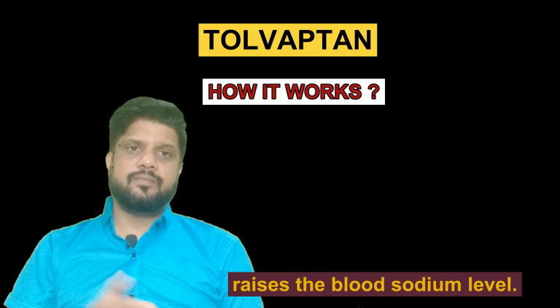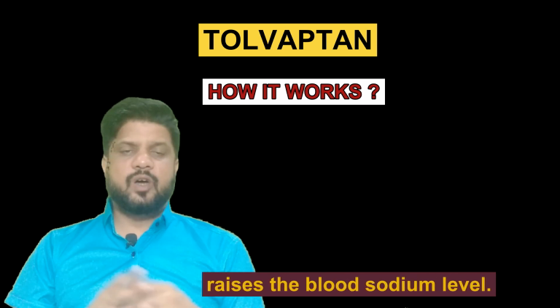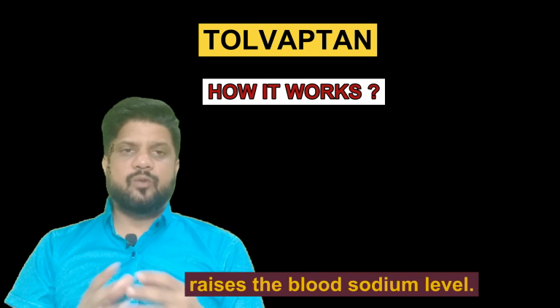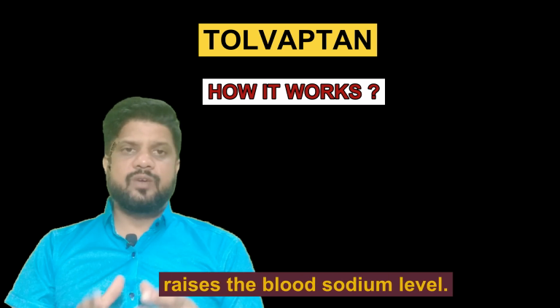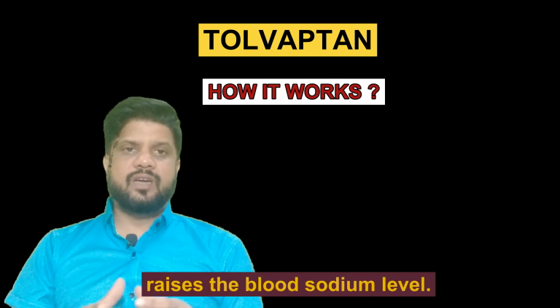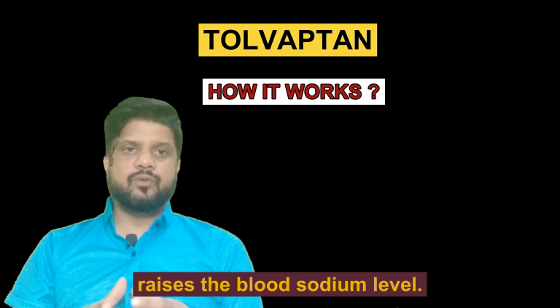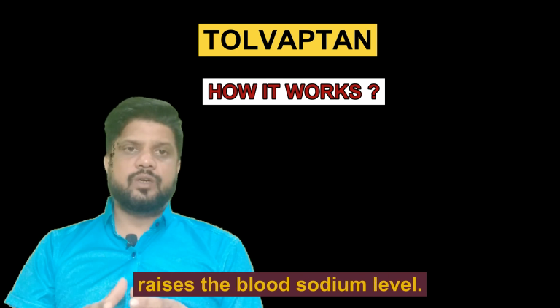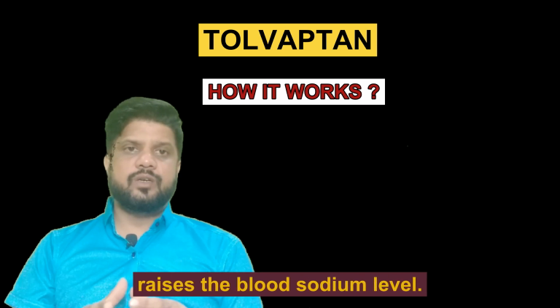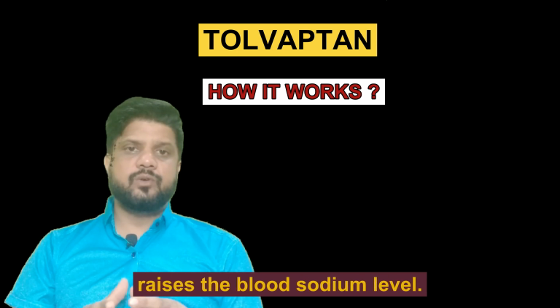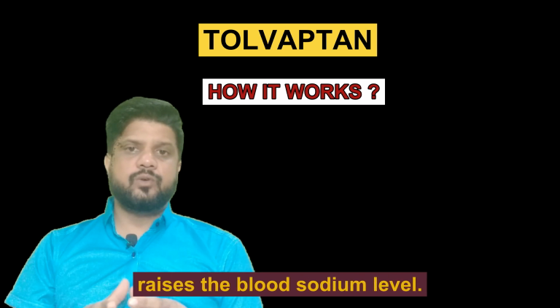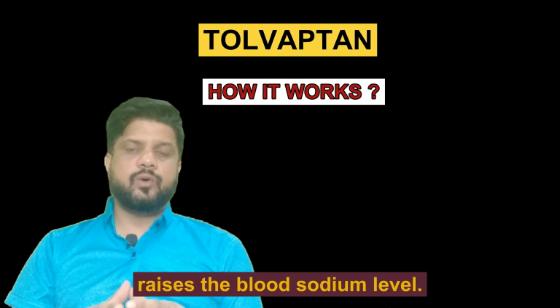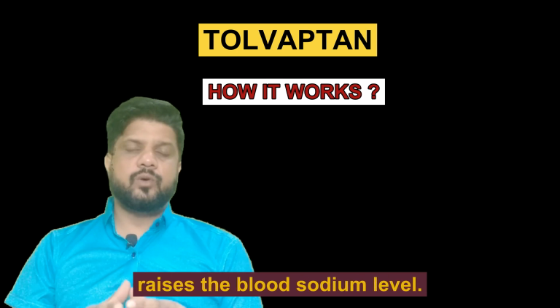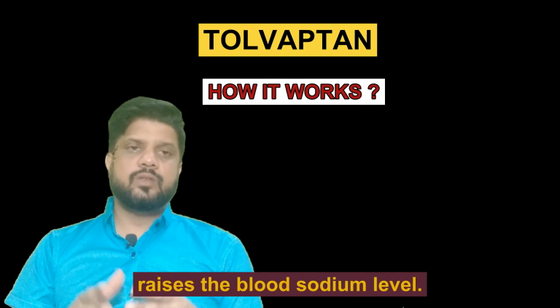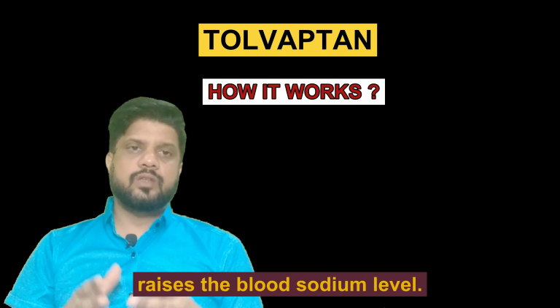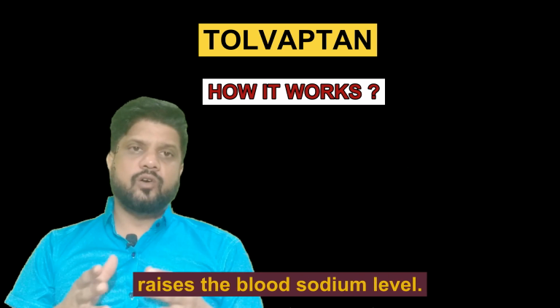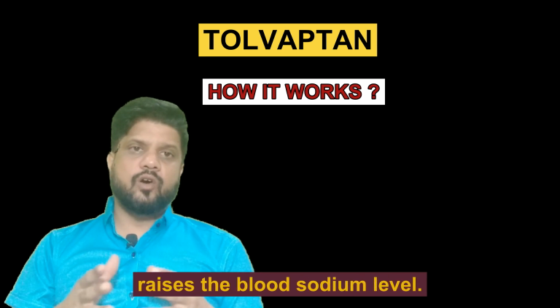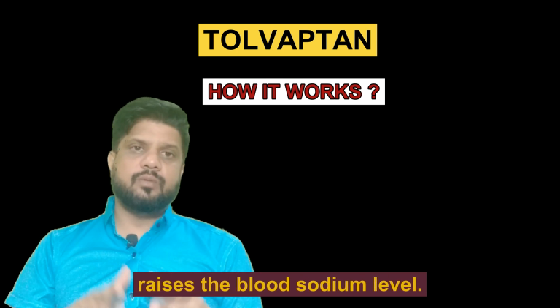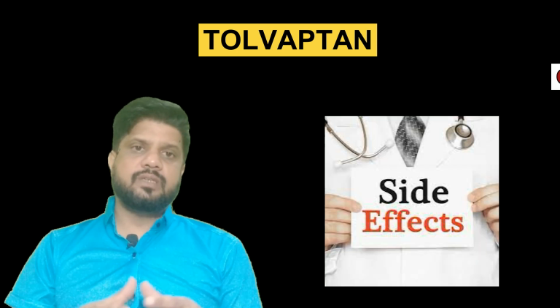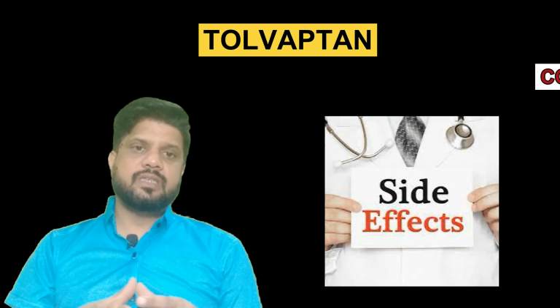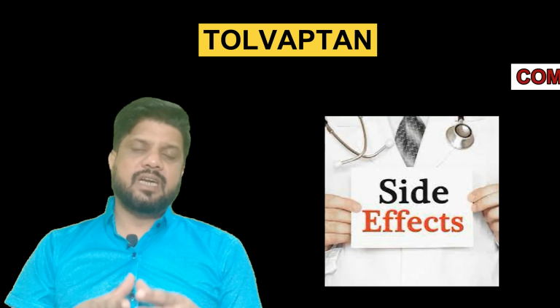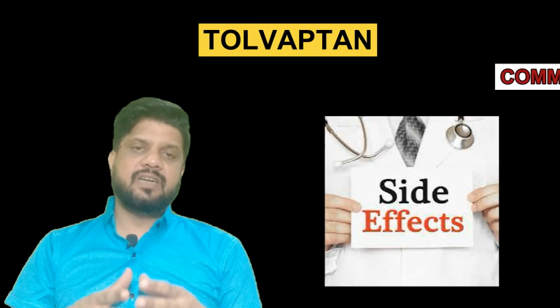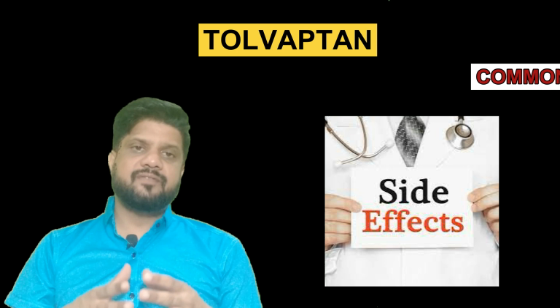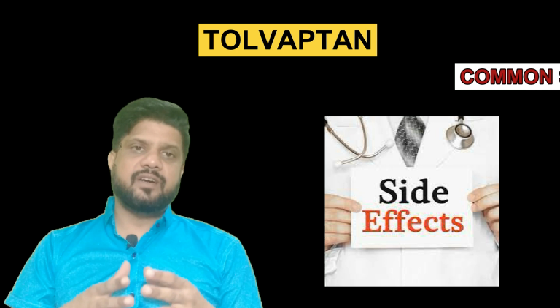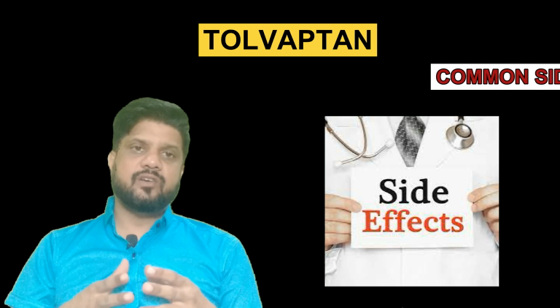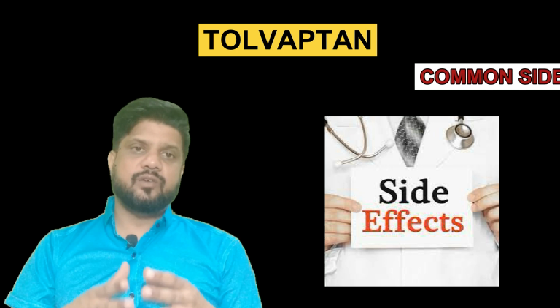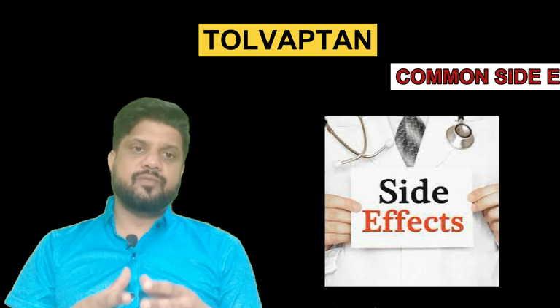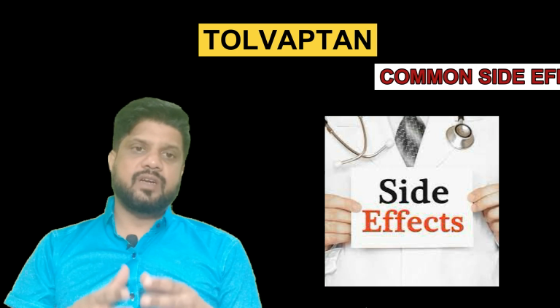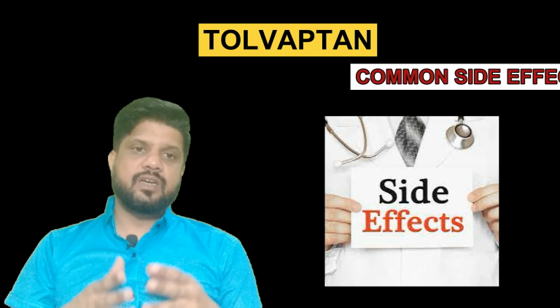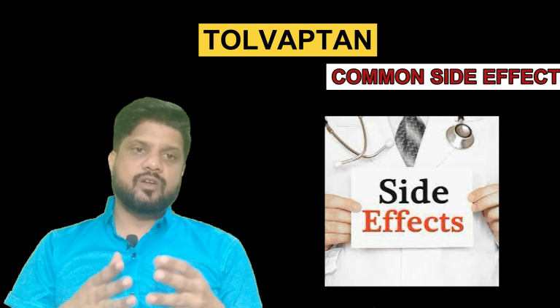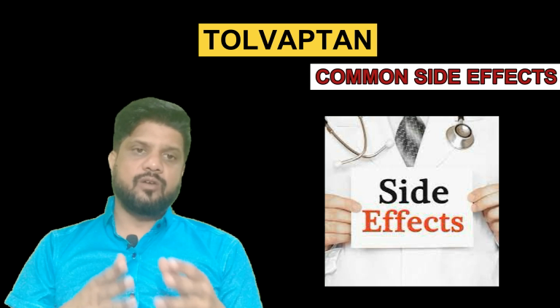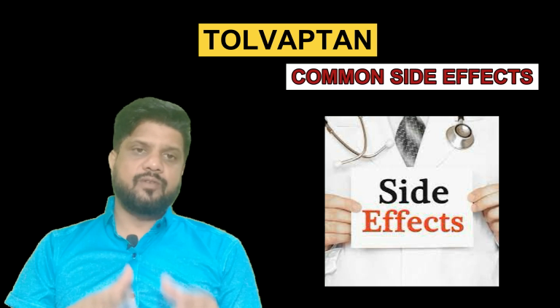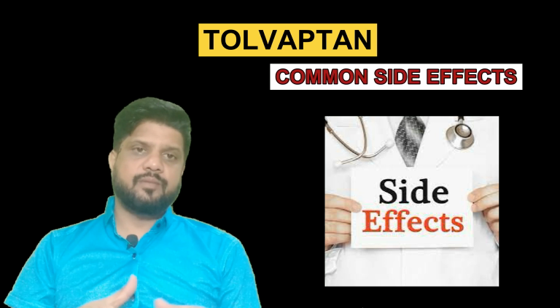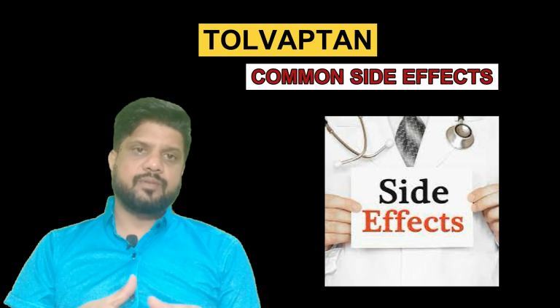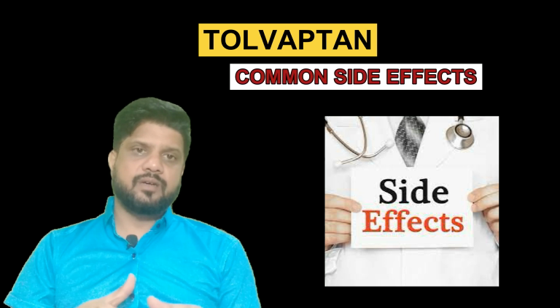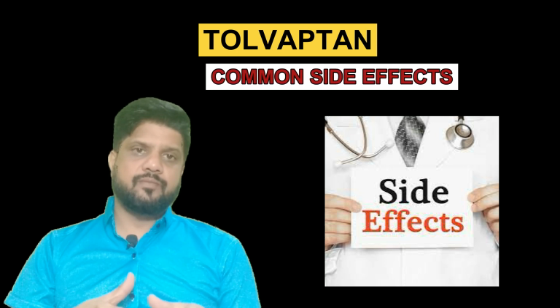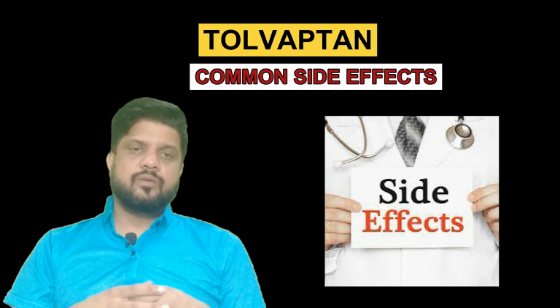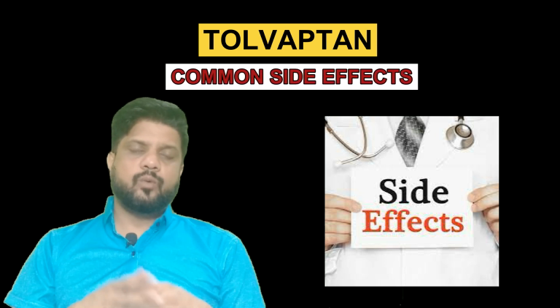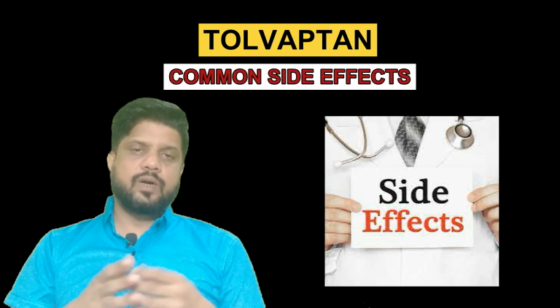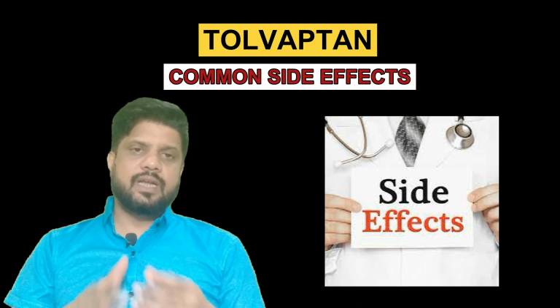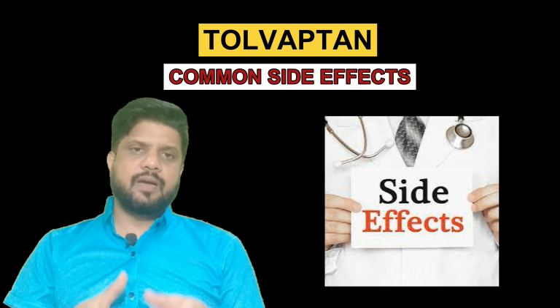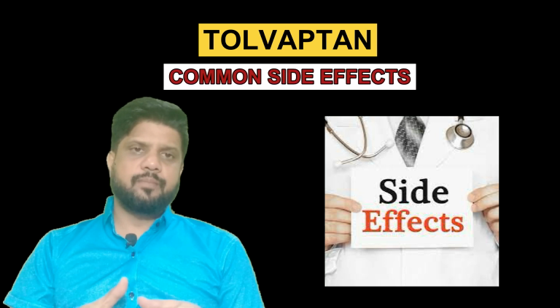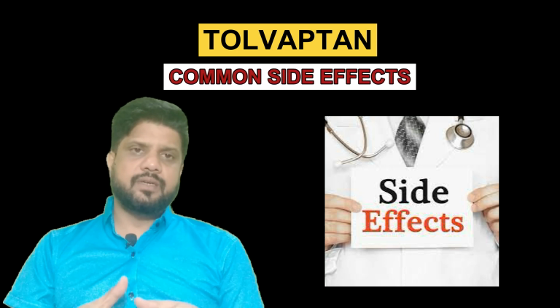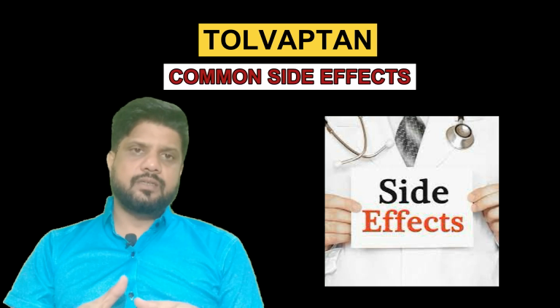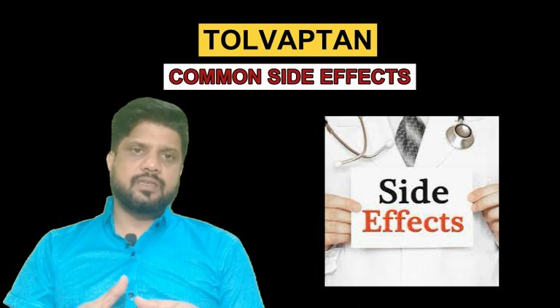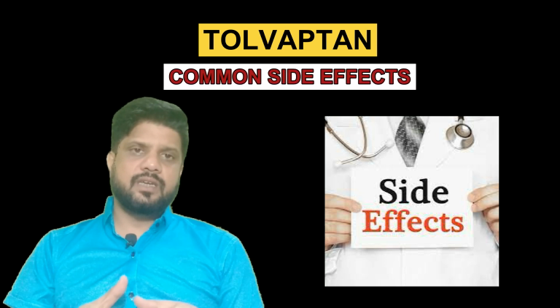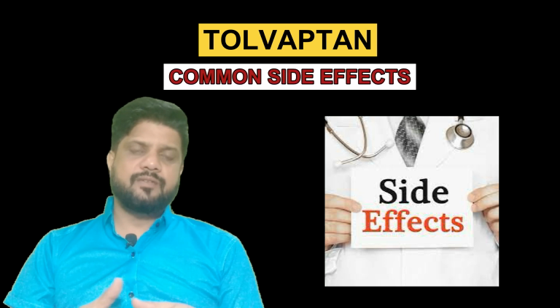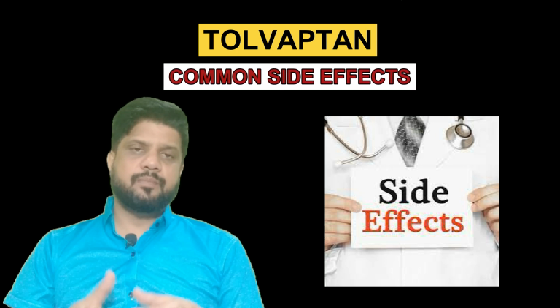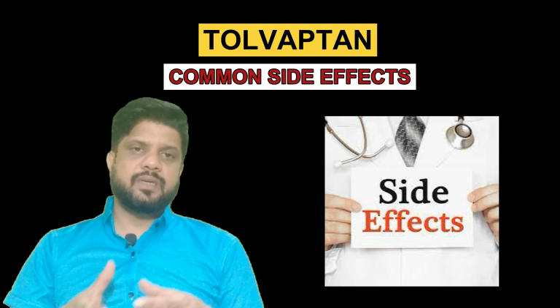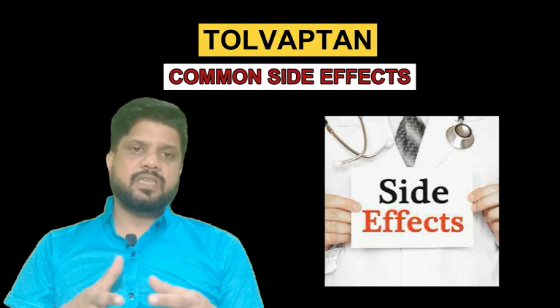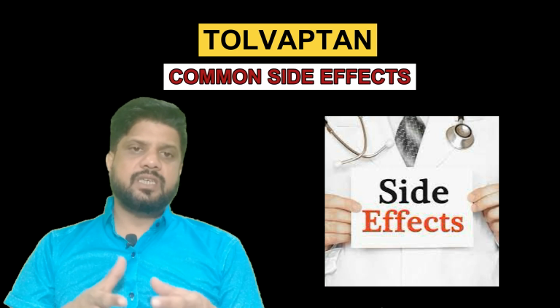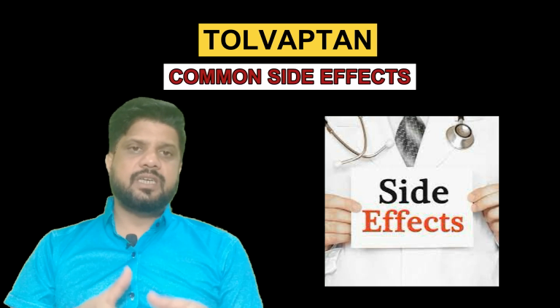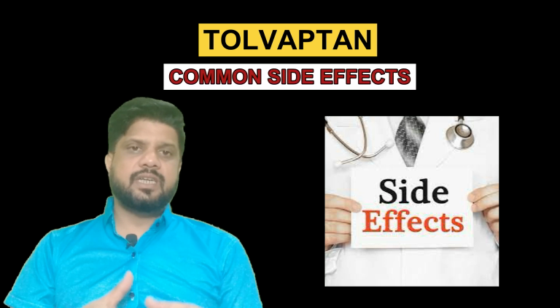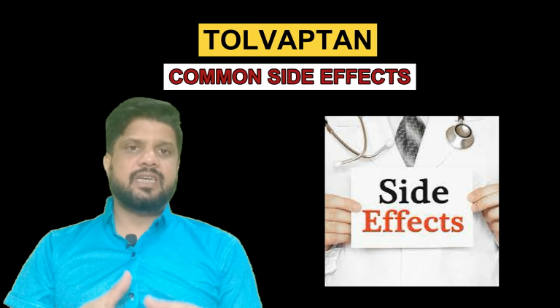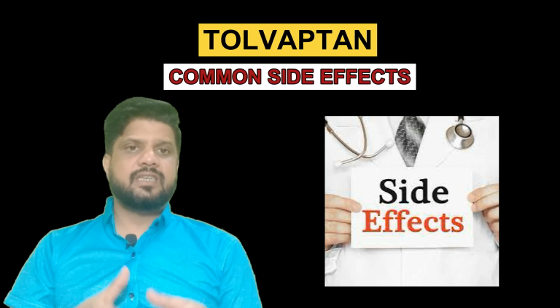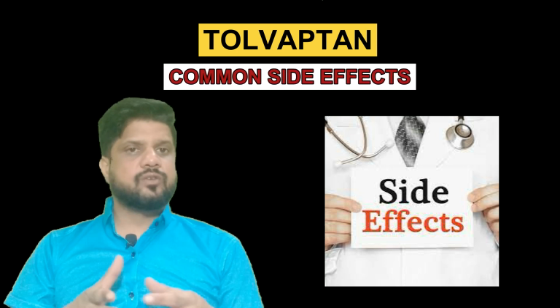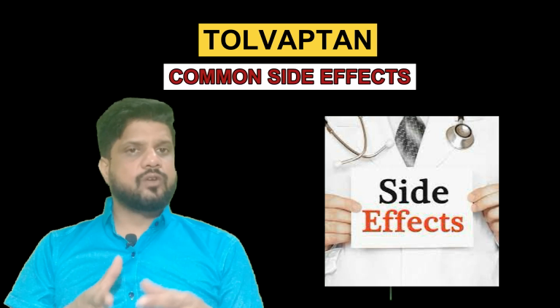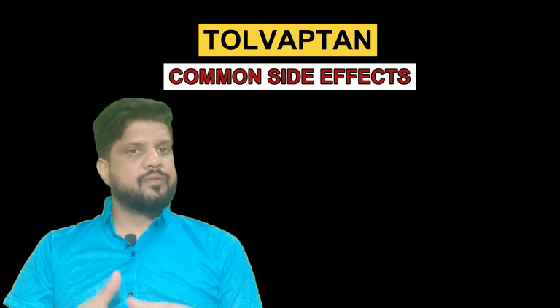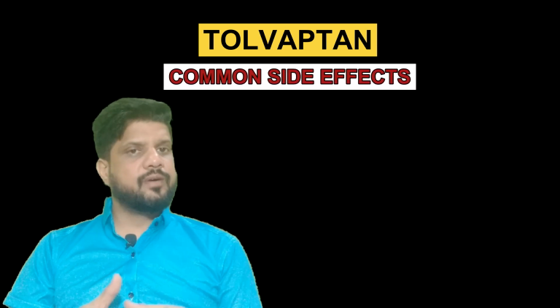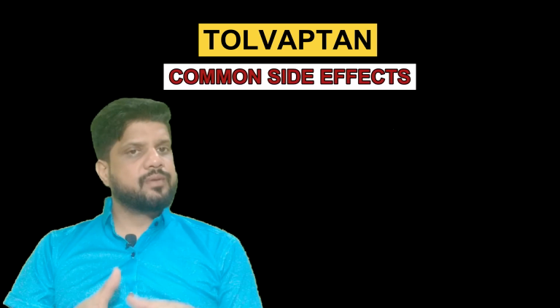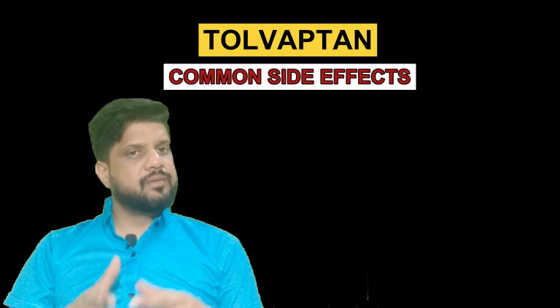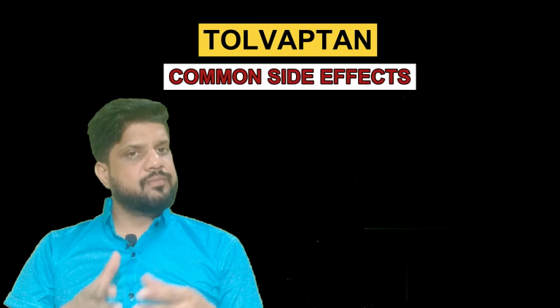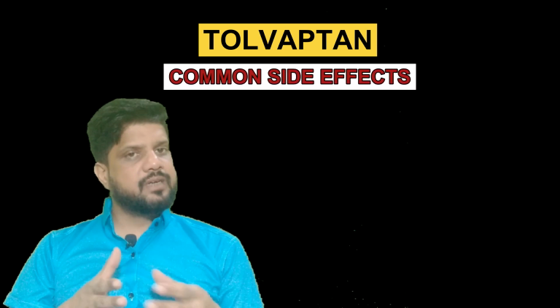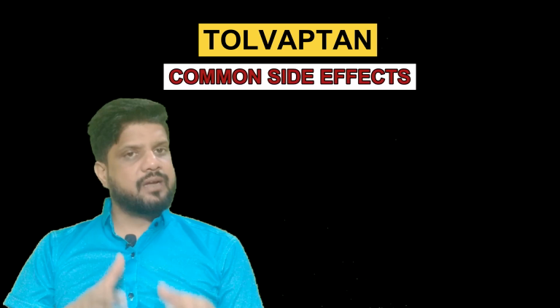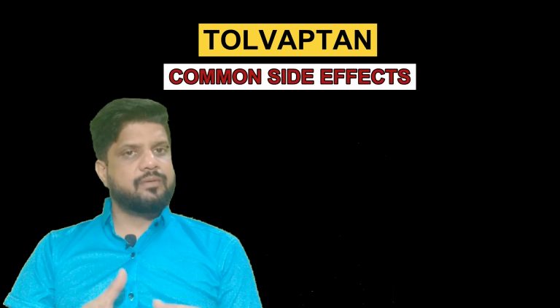This increases urine production and reduces the amount of water in the blood, and raises the blood sodium level. Now we are going to know the common side effects of Tolvaptan — what happens if the patient takes Tolvaptan tablet.